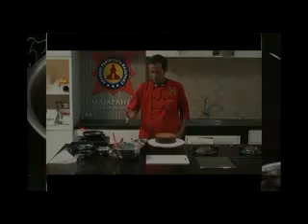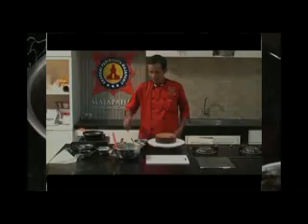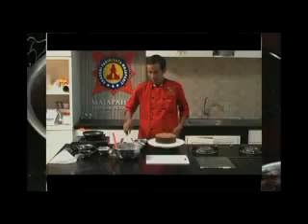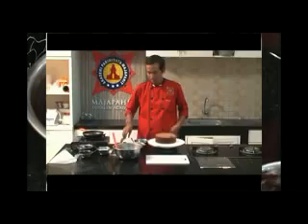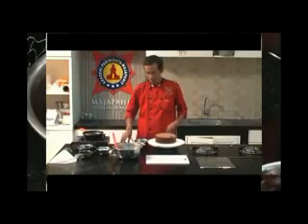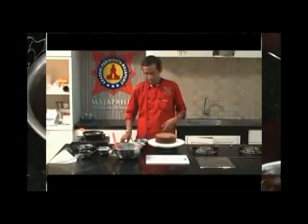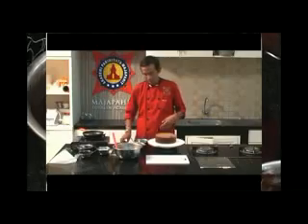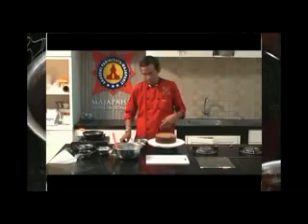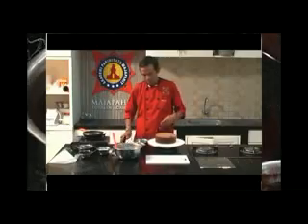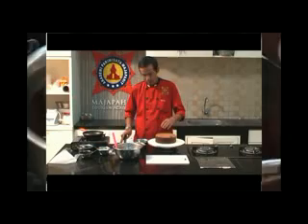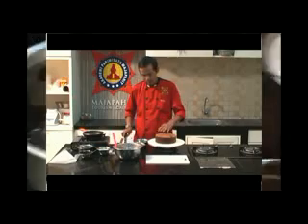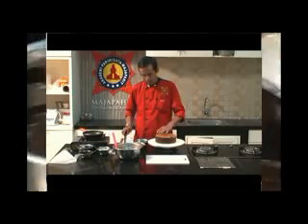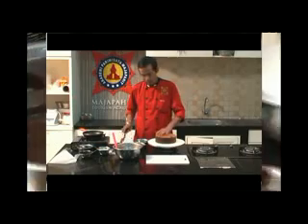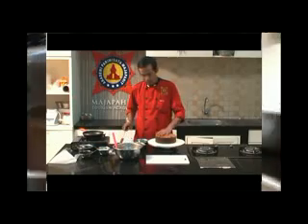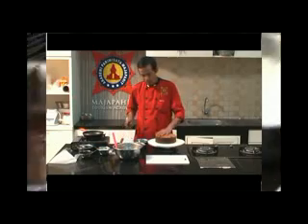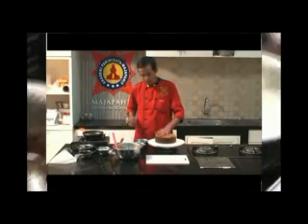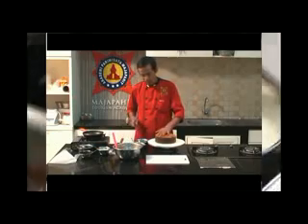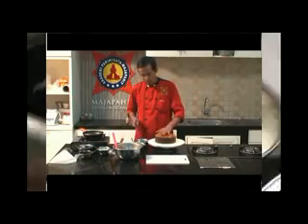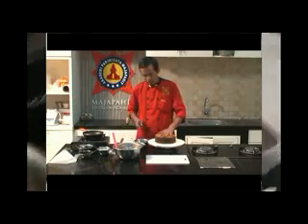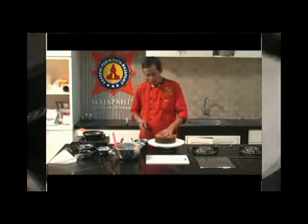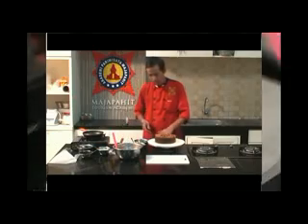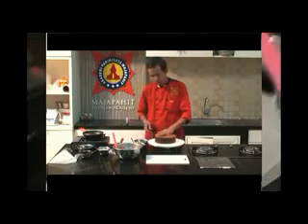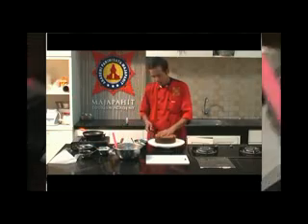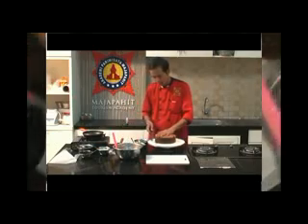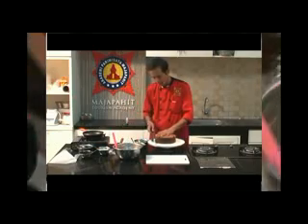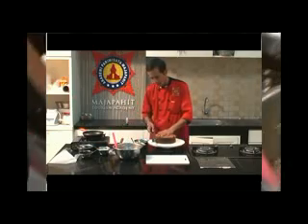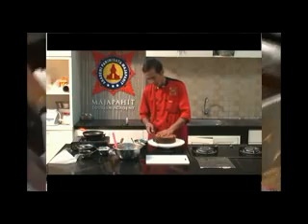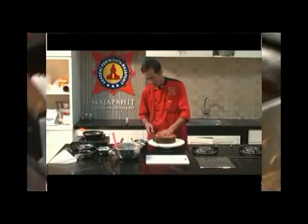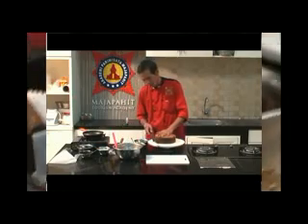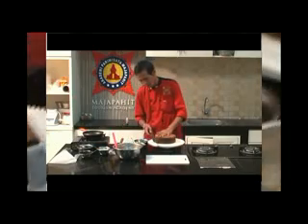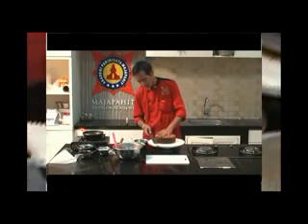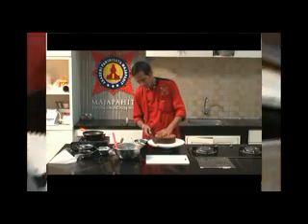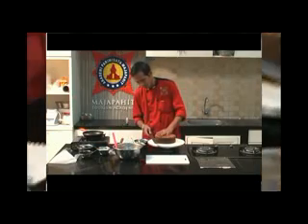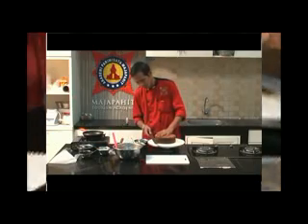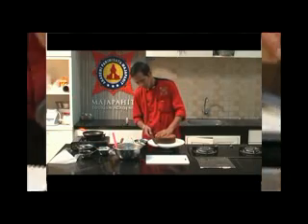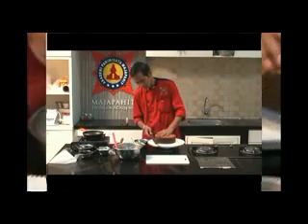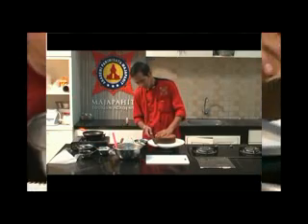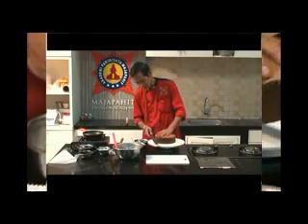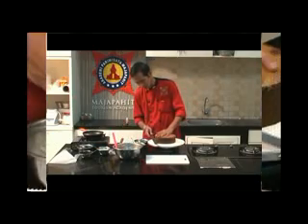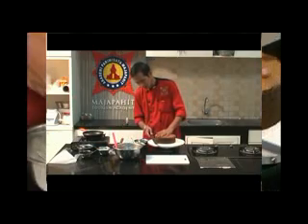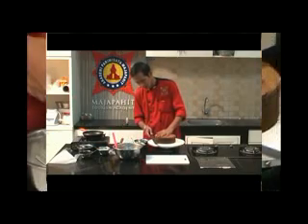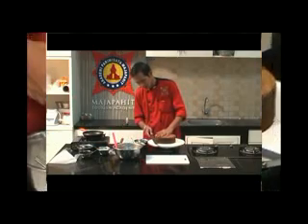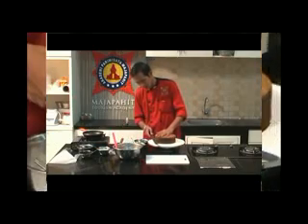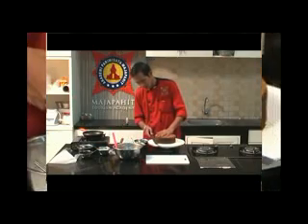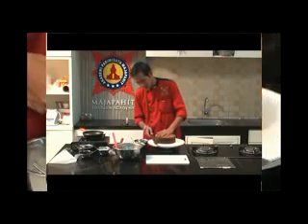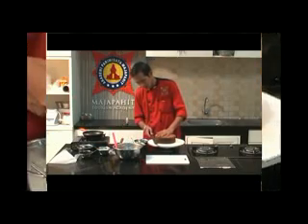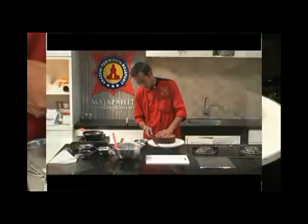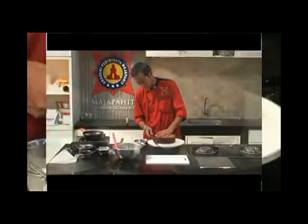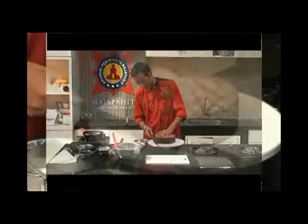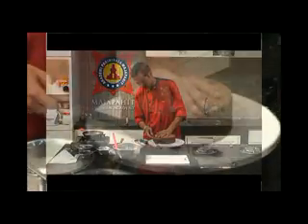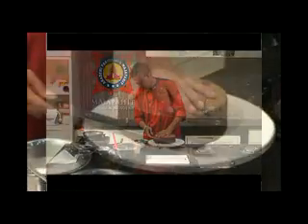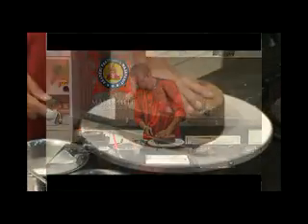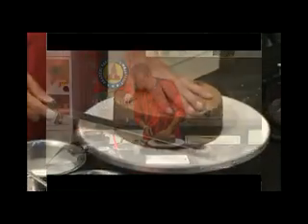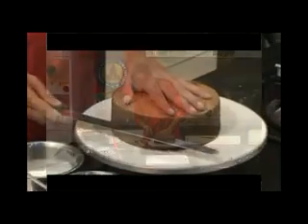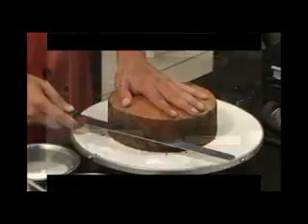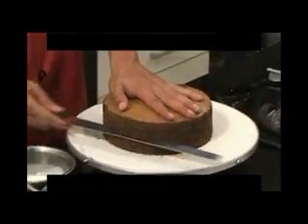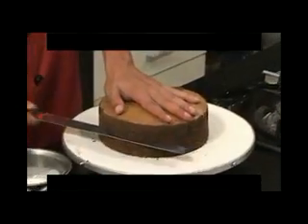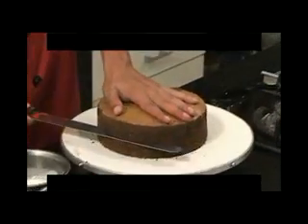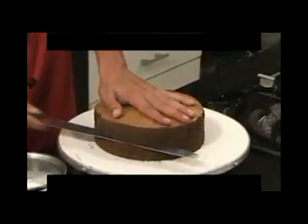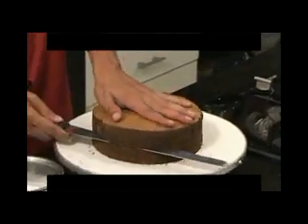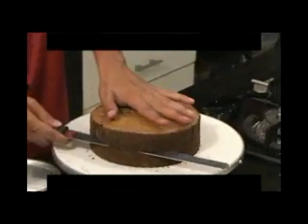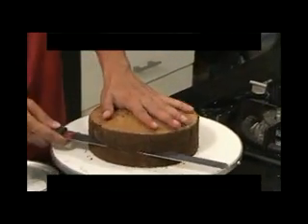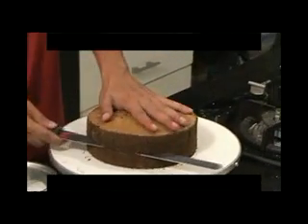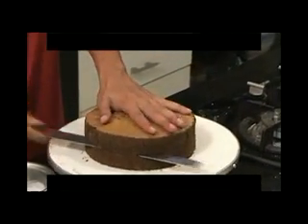Pertama kita akan potong adonan menjadi beberapa bagian — kita akan potong menjadi 4 bagian.